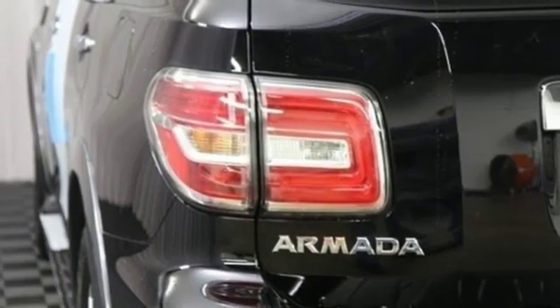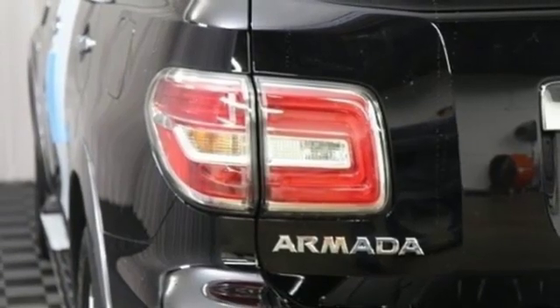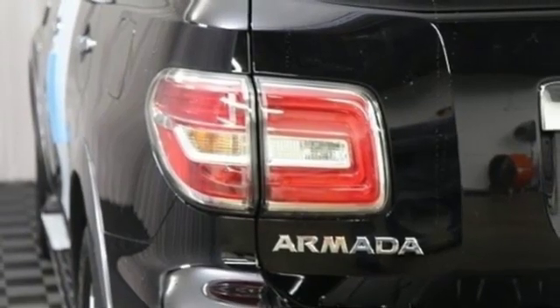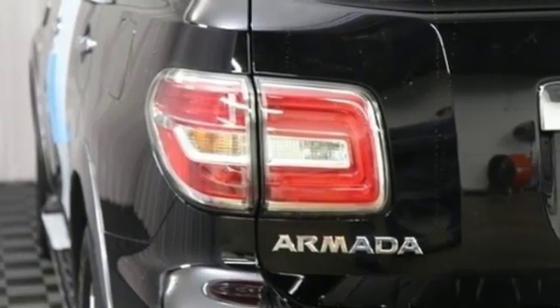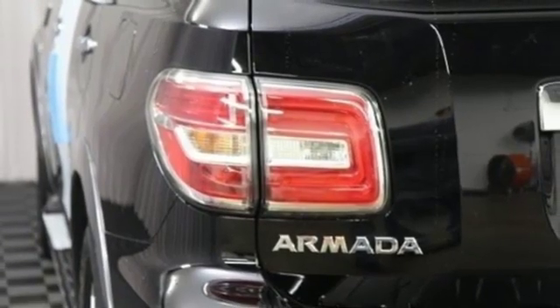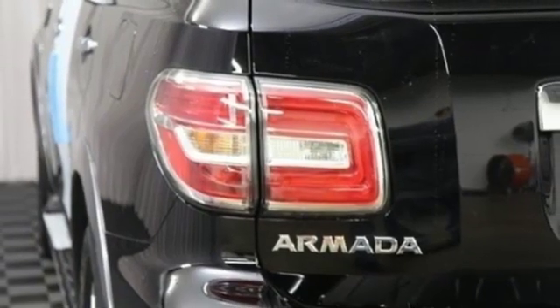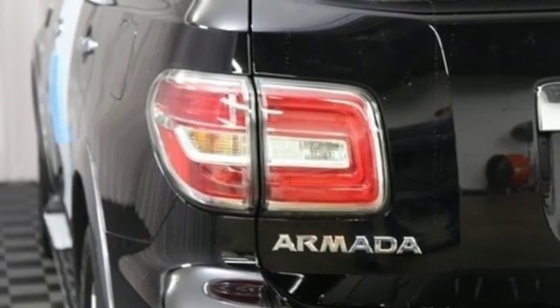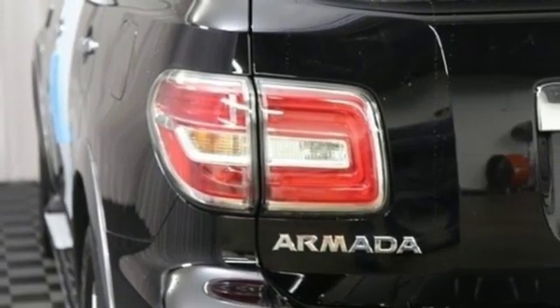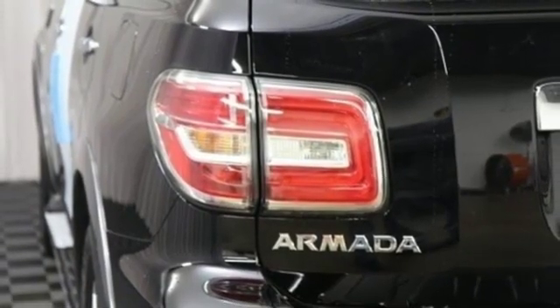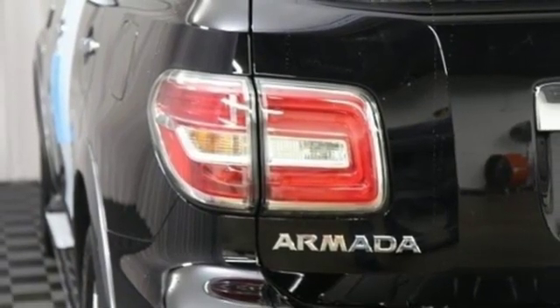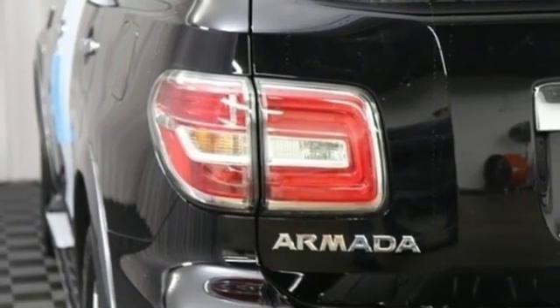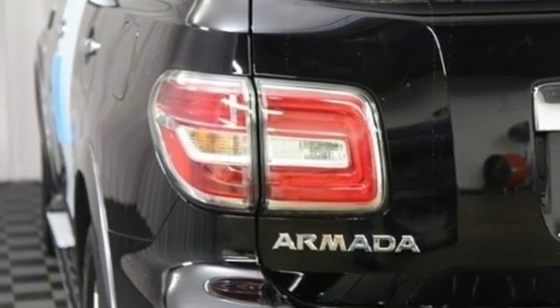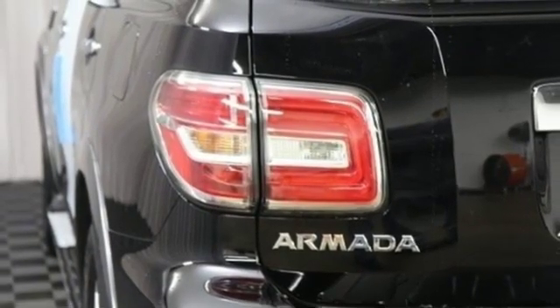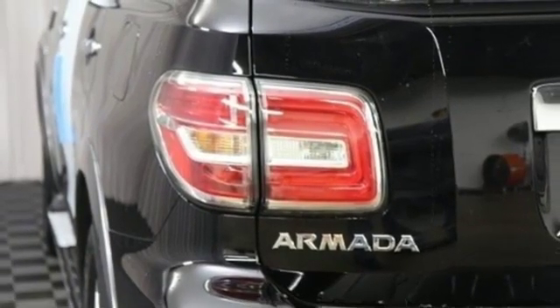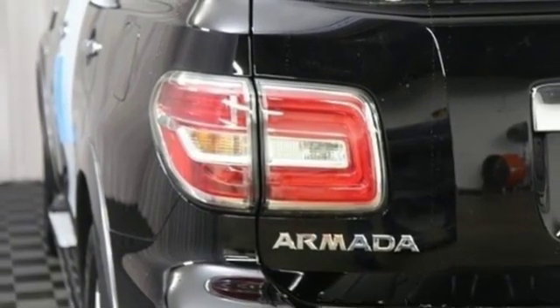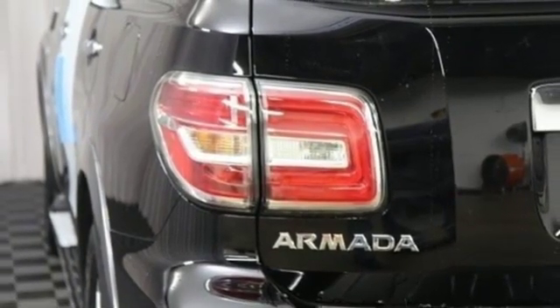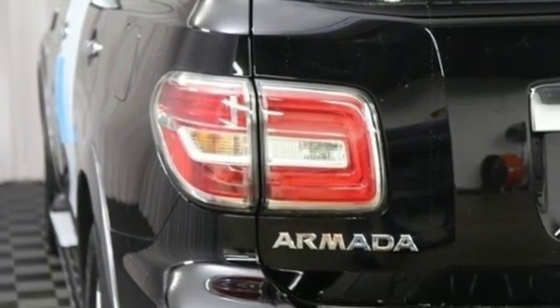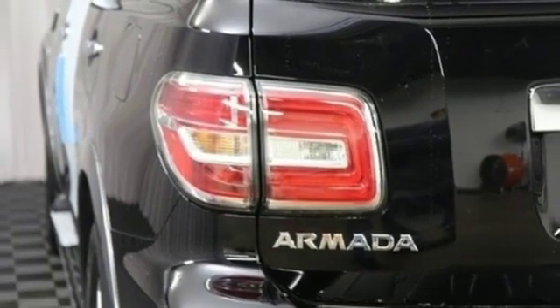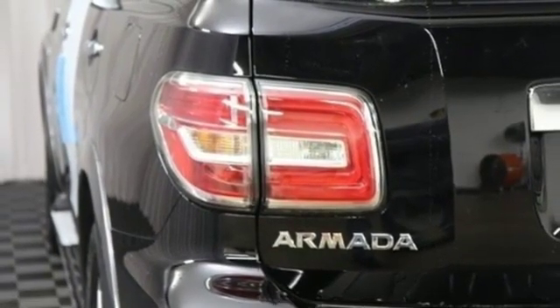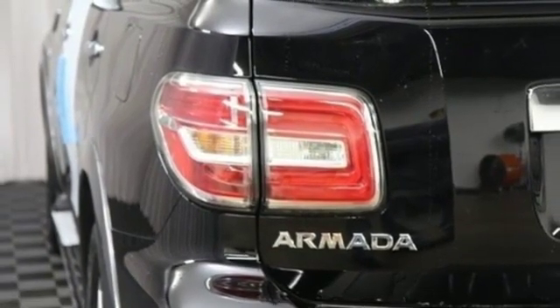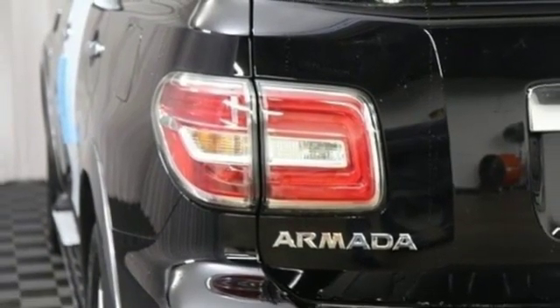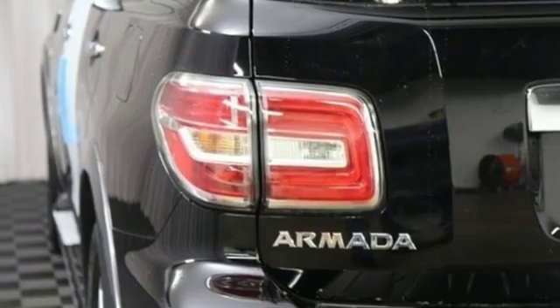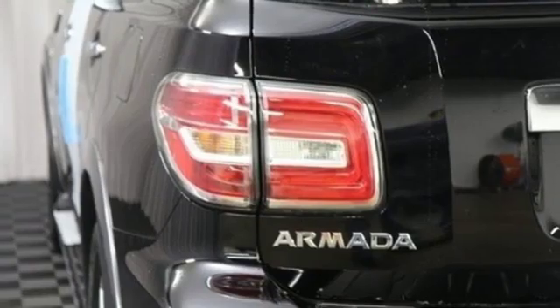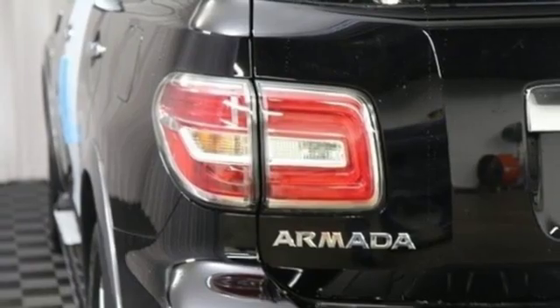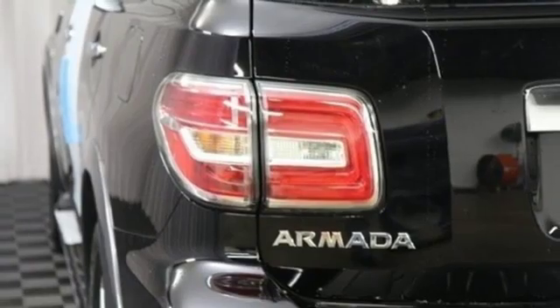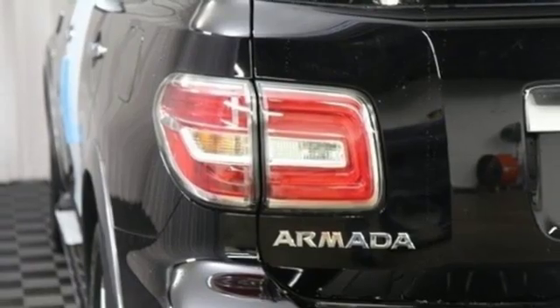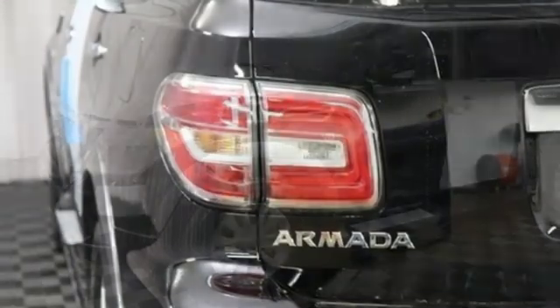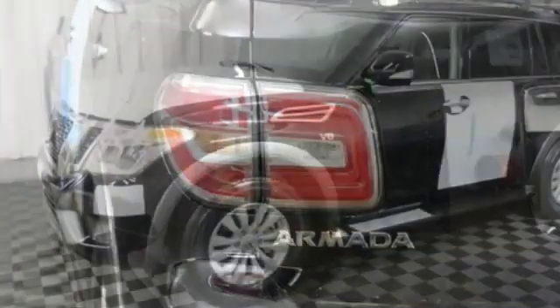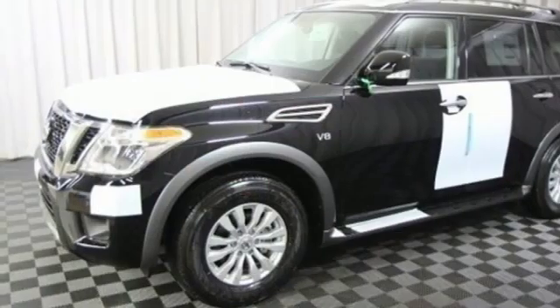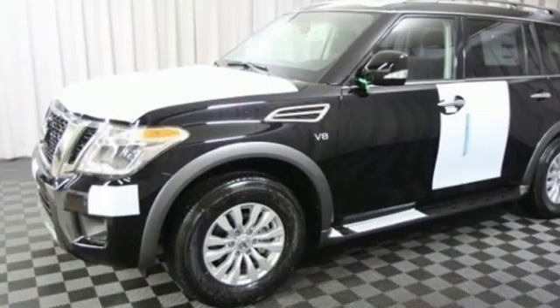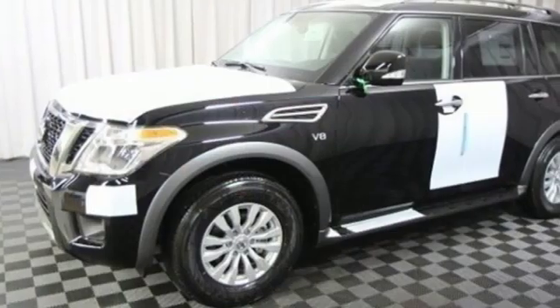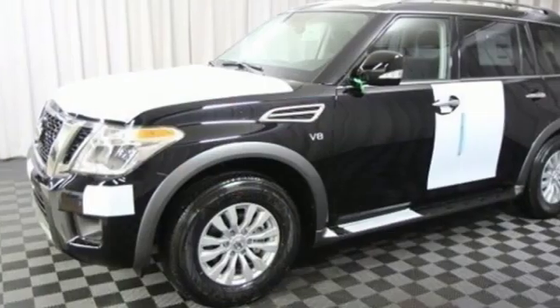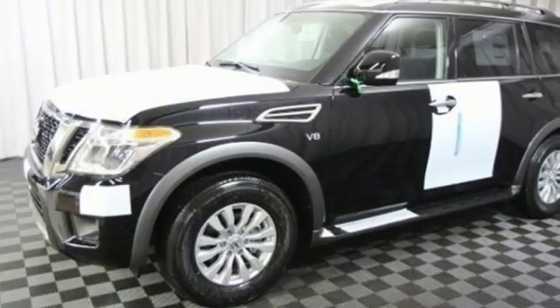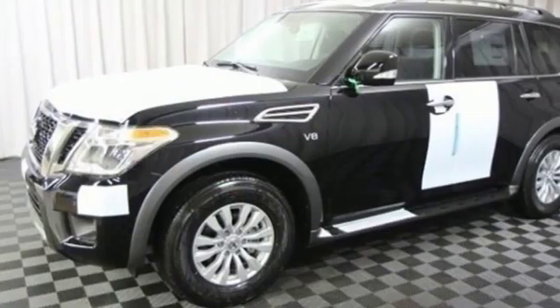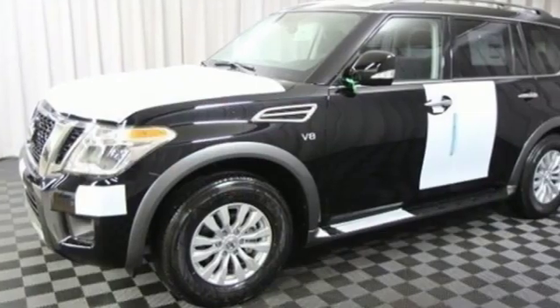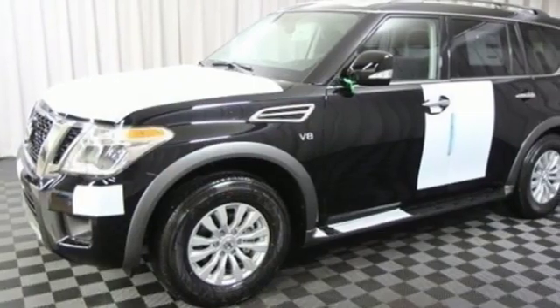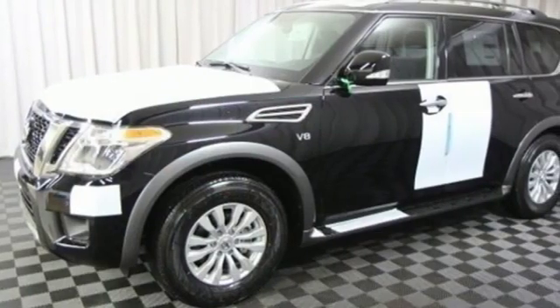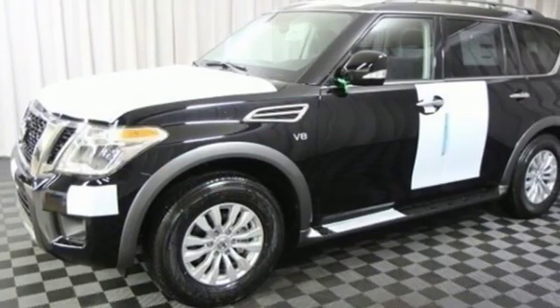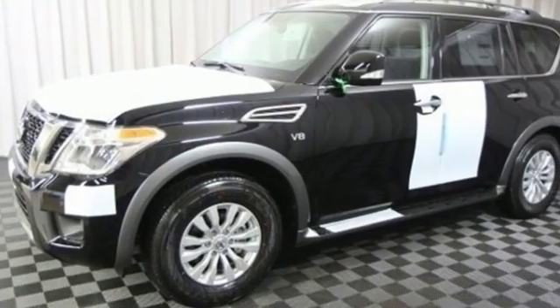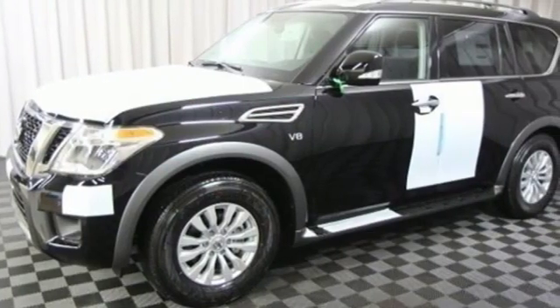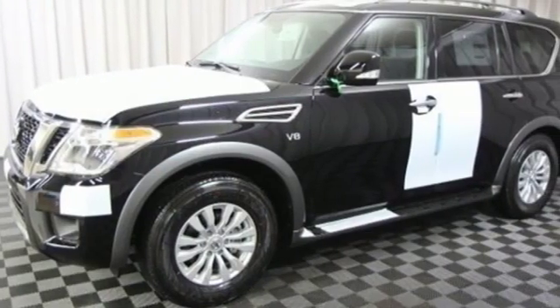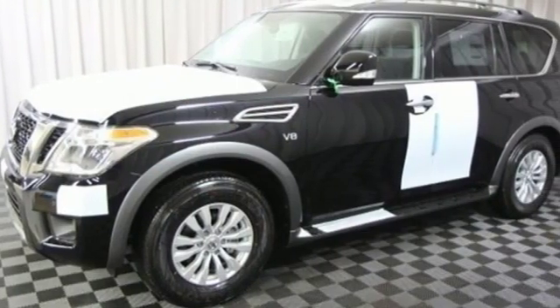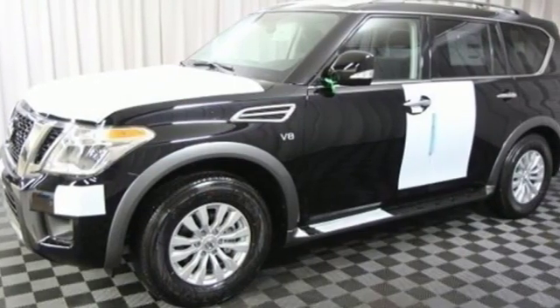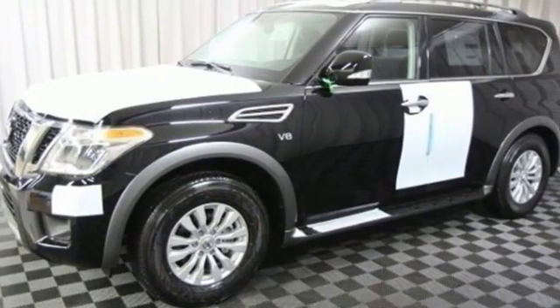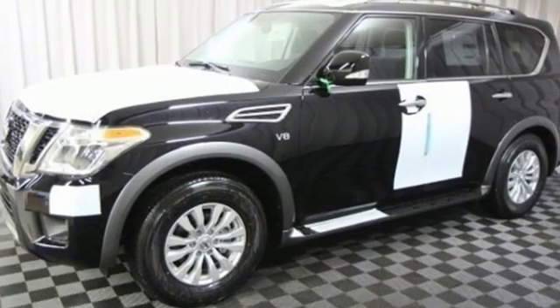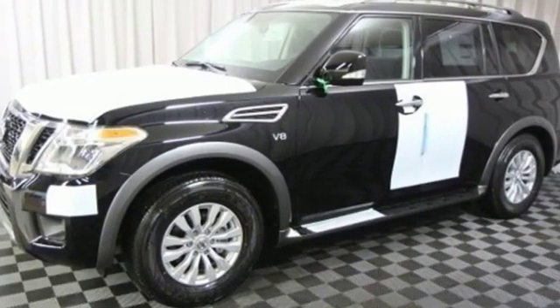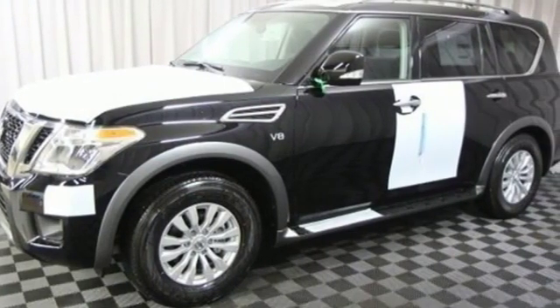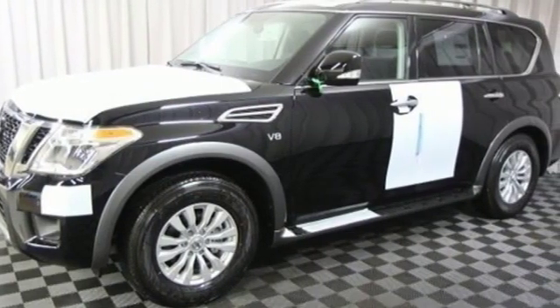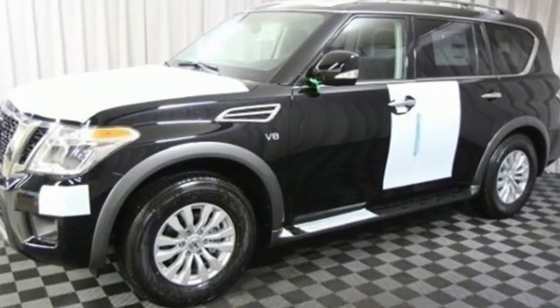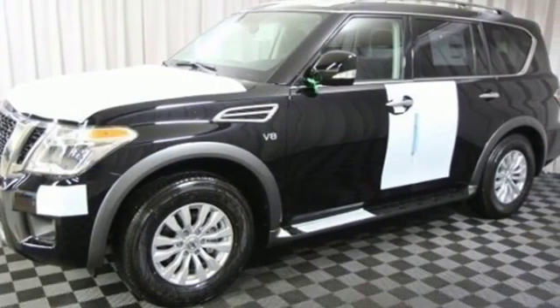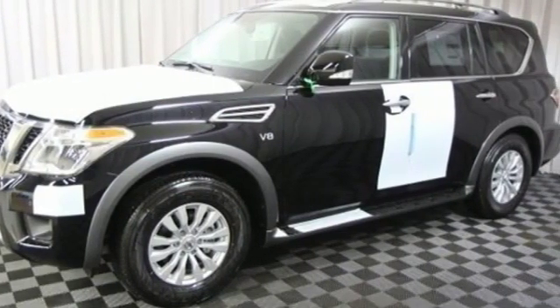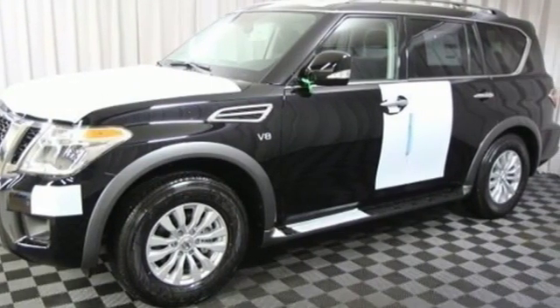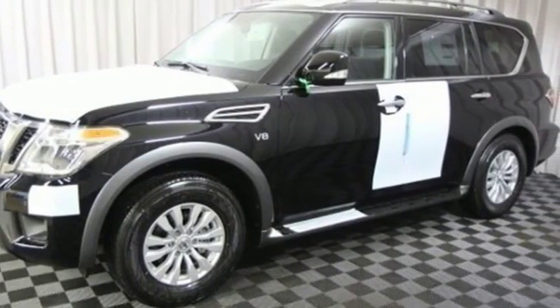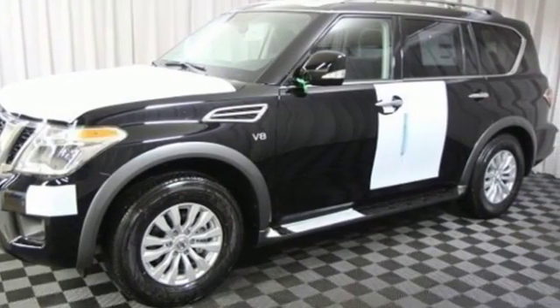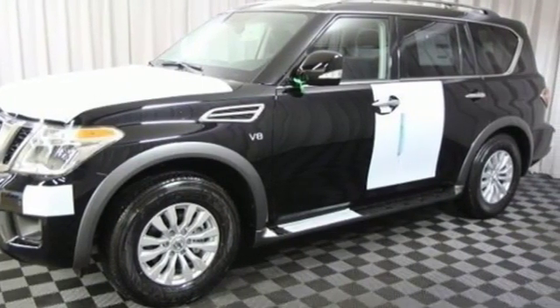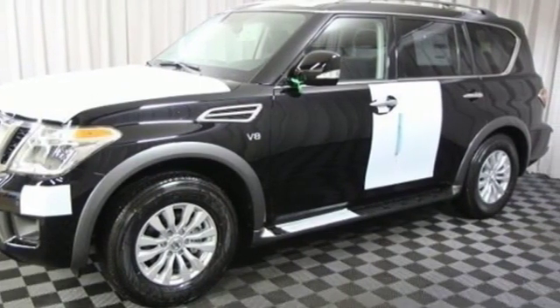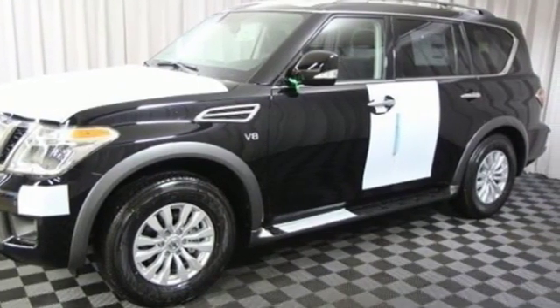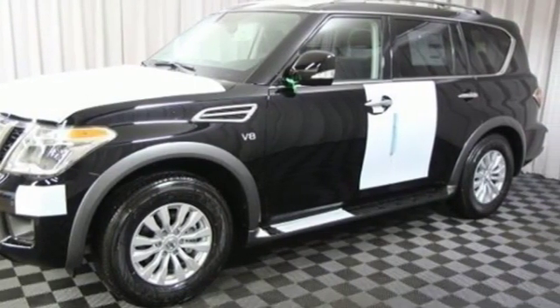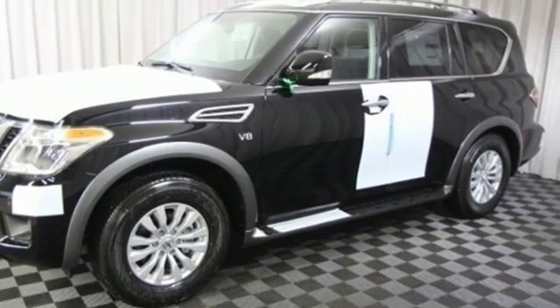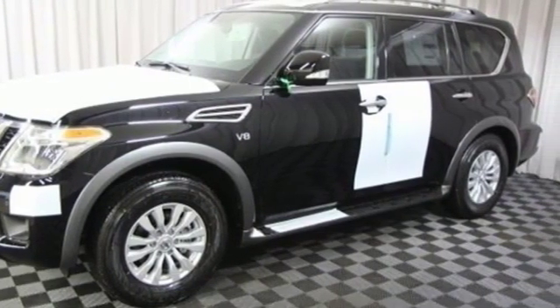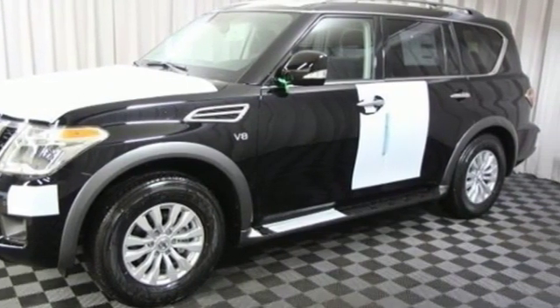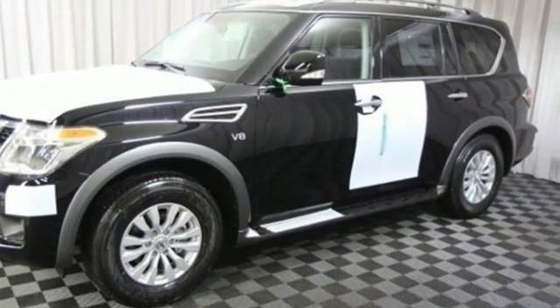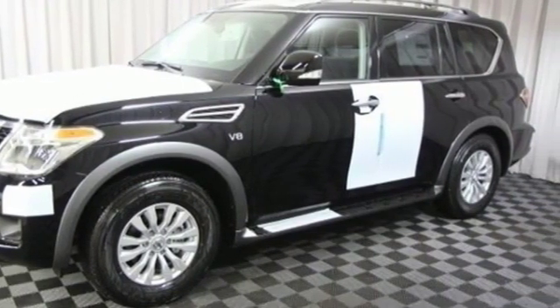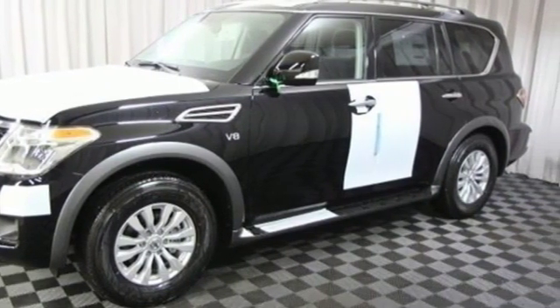Nissan excites the senses so you can enjoy the journey. You need to drive it to believe it — see it for yourself today.